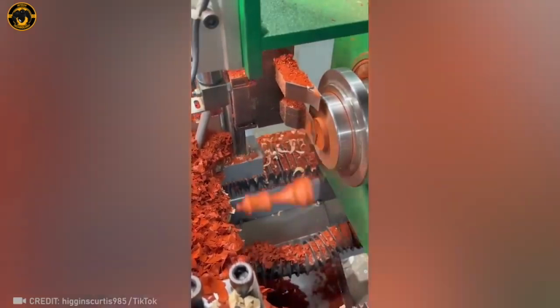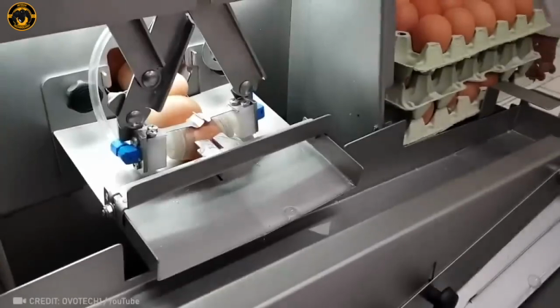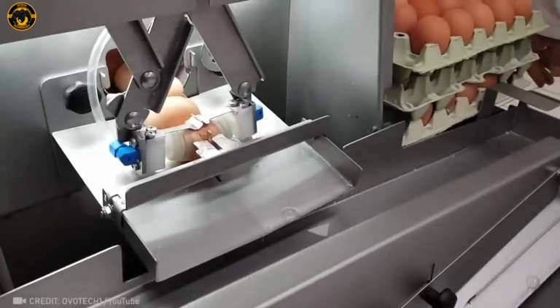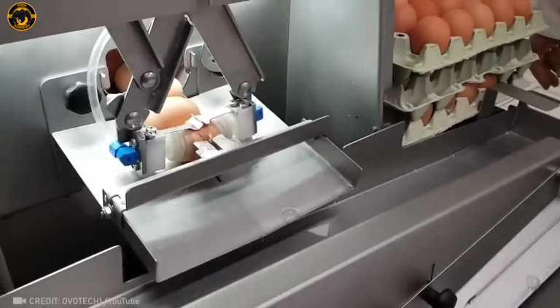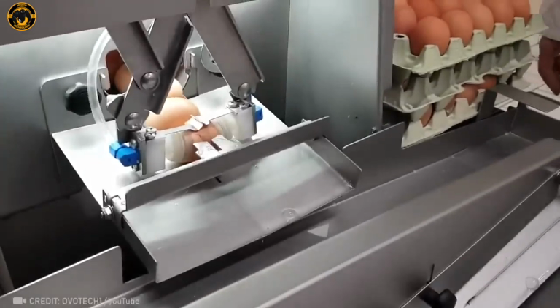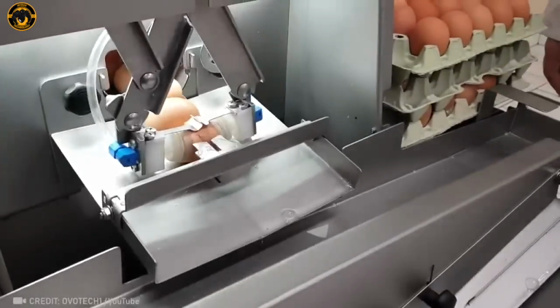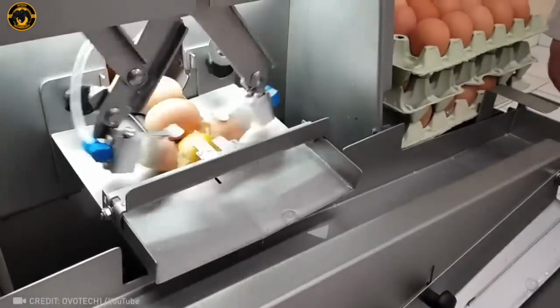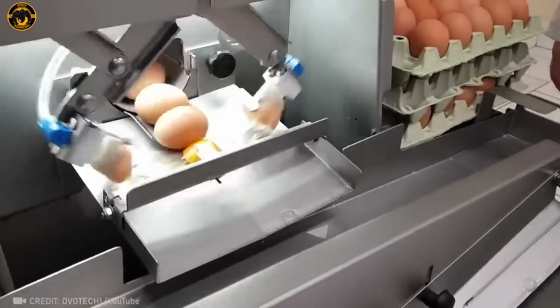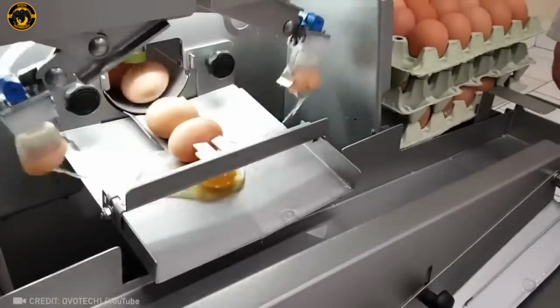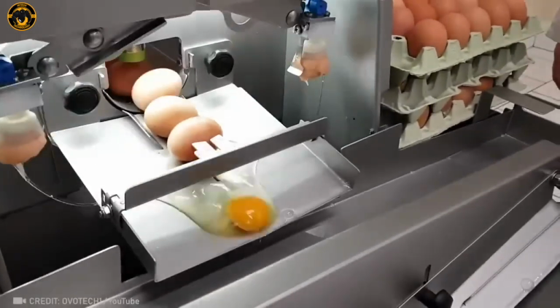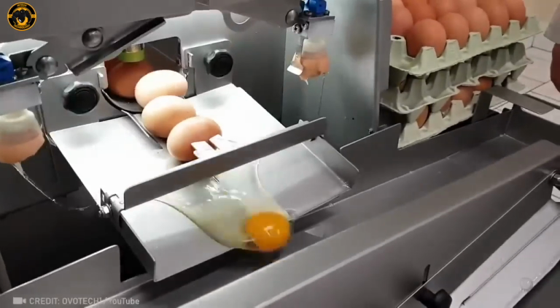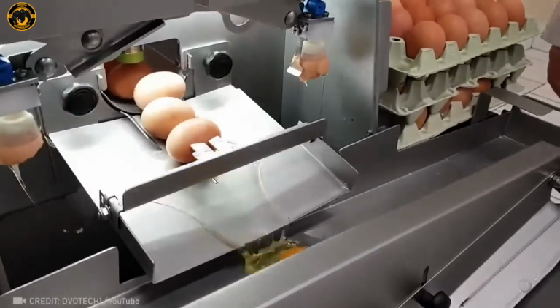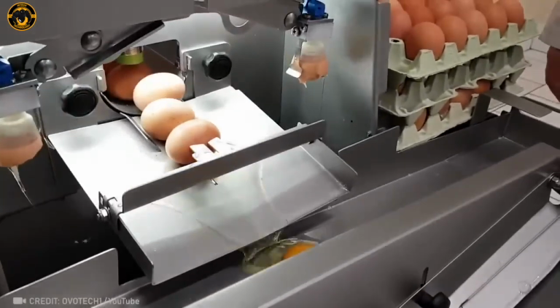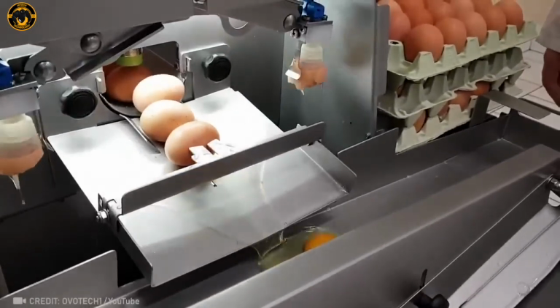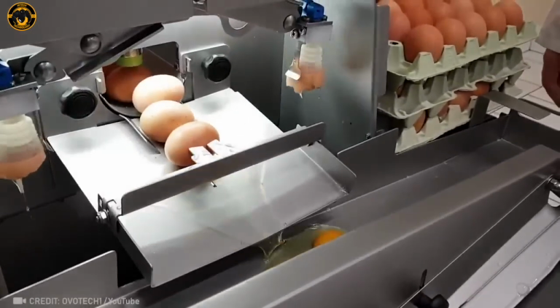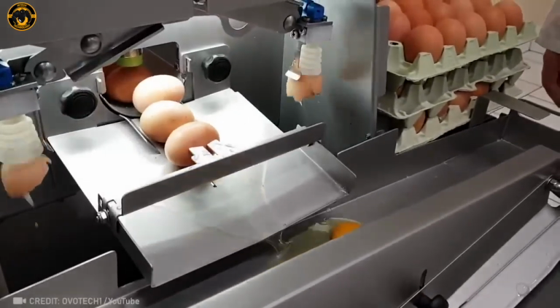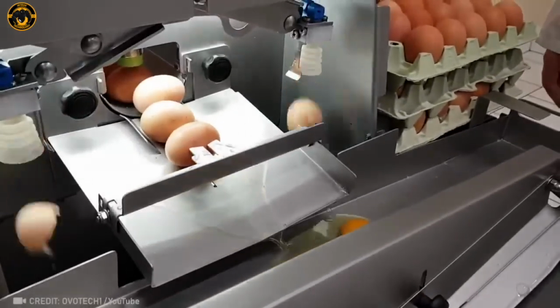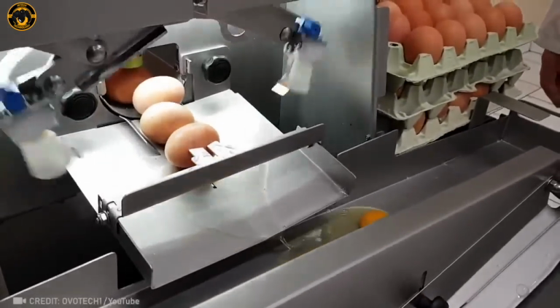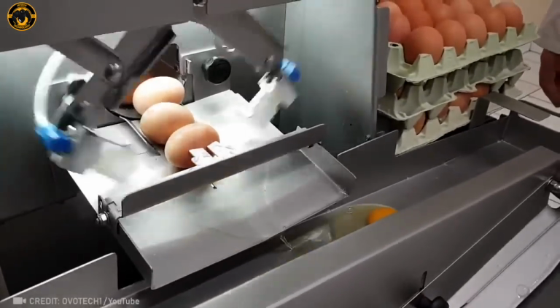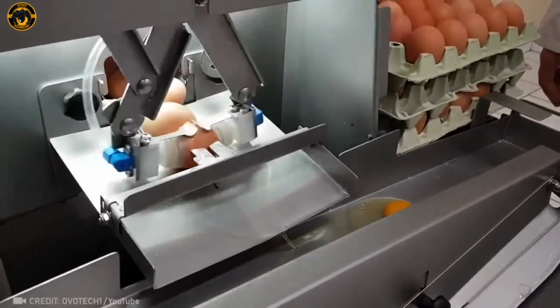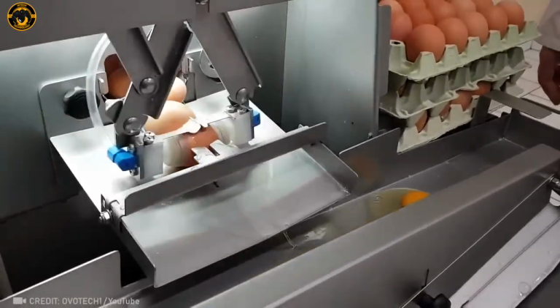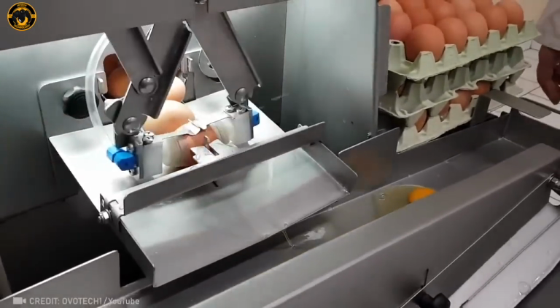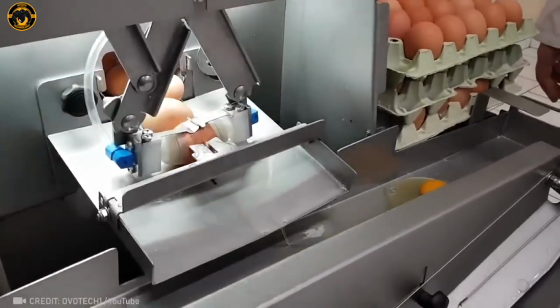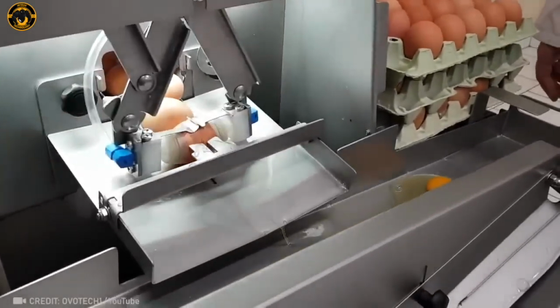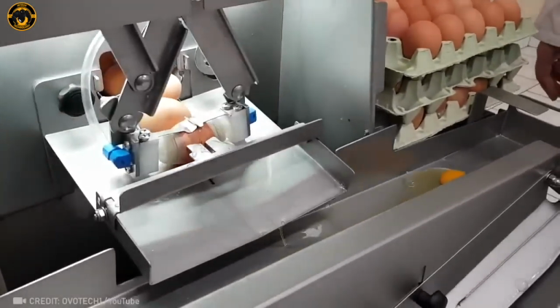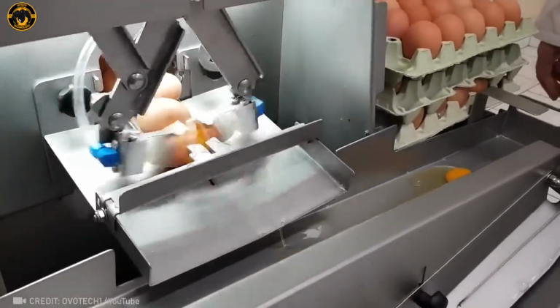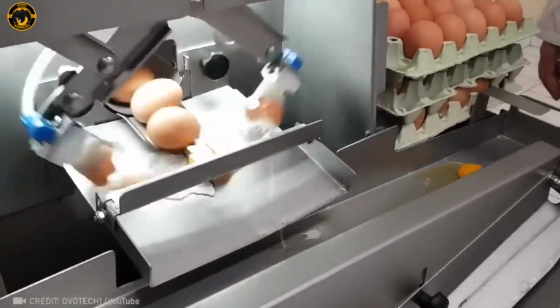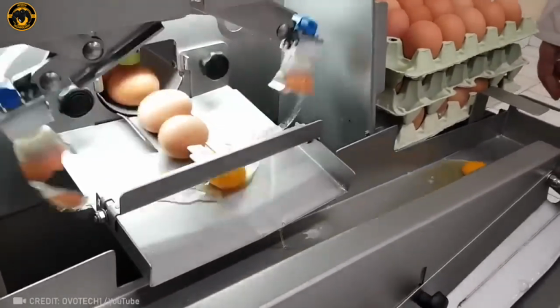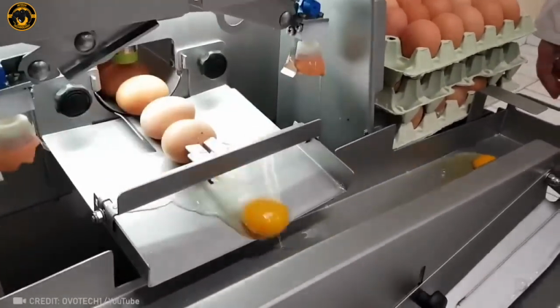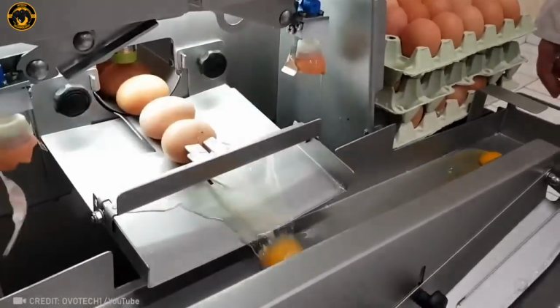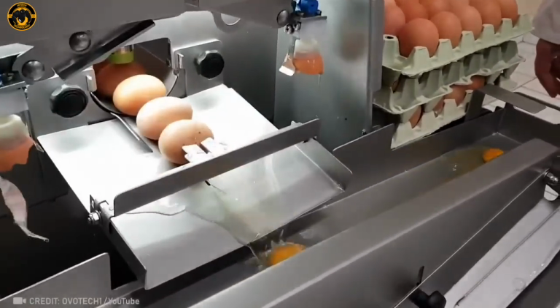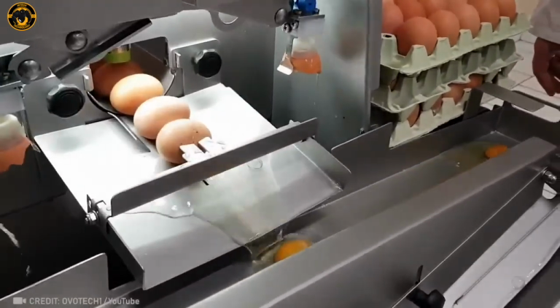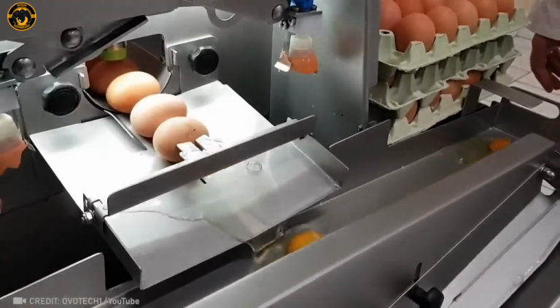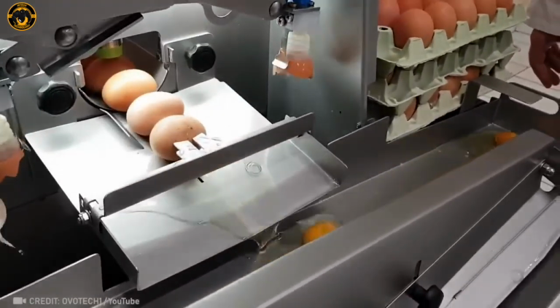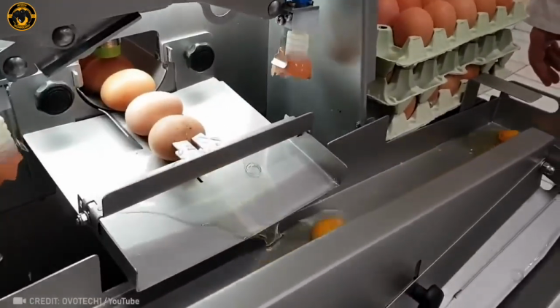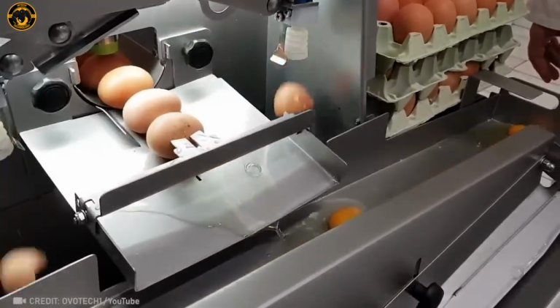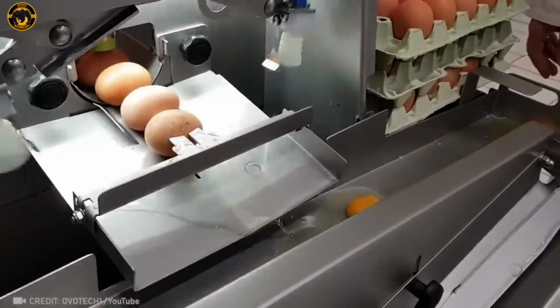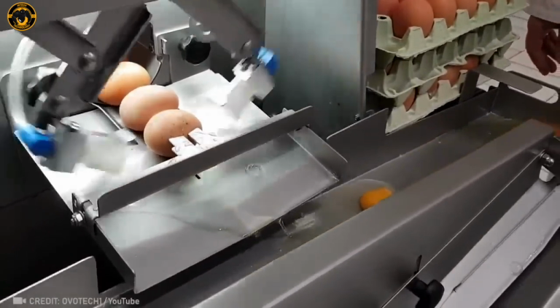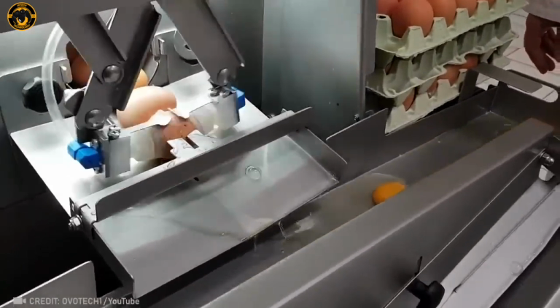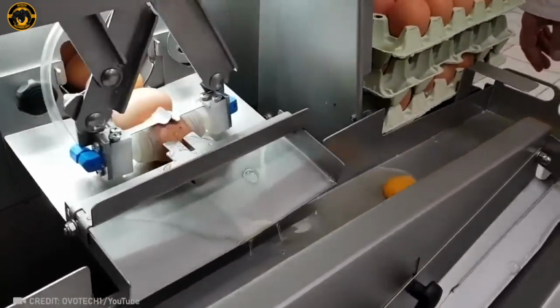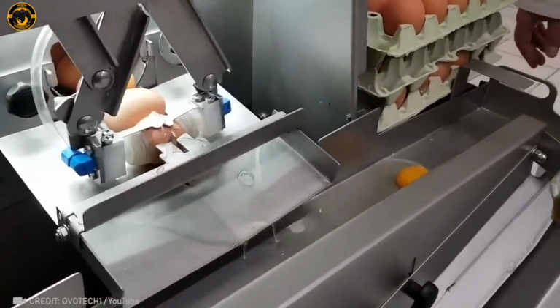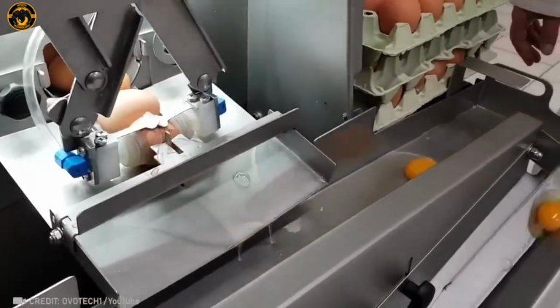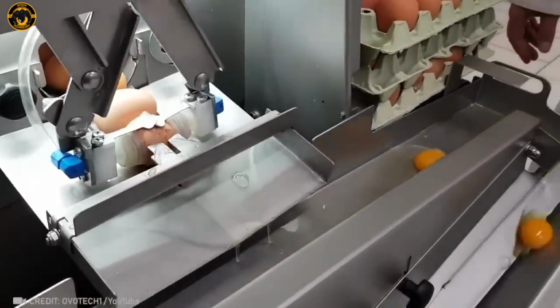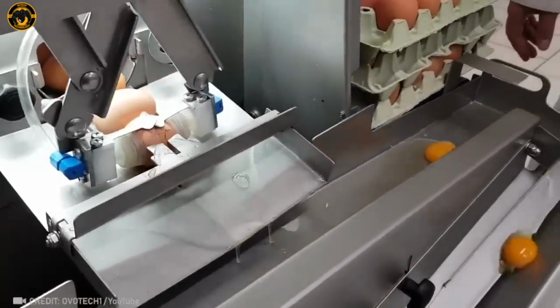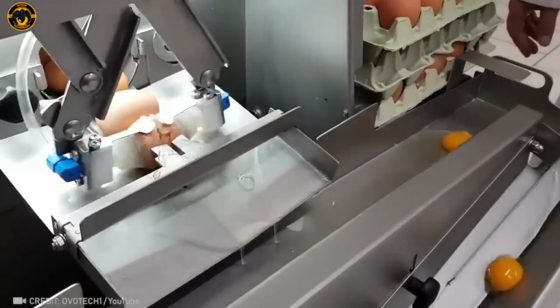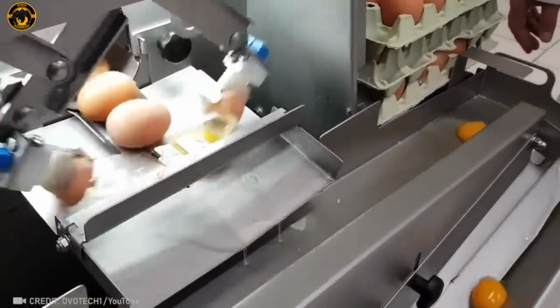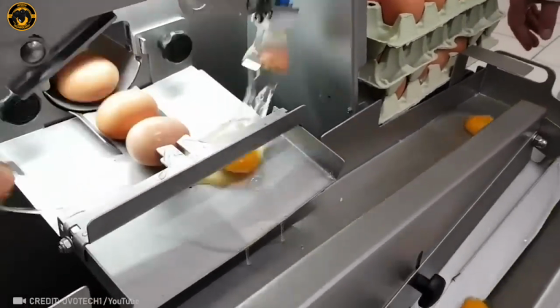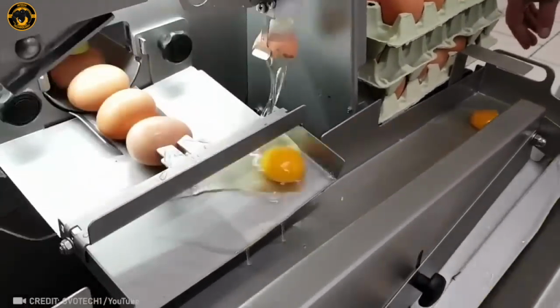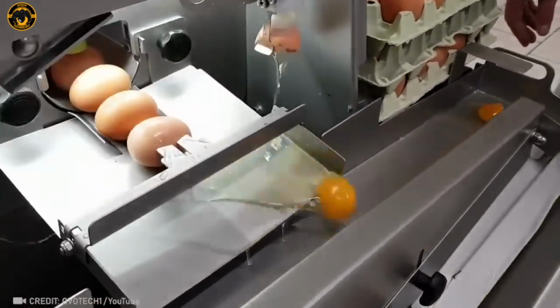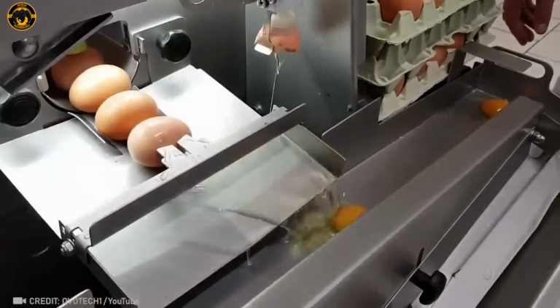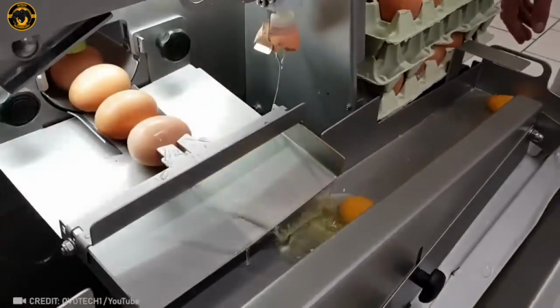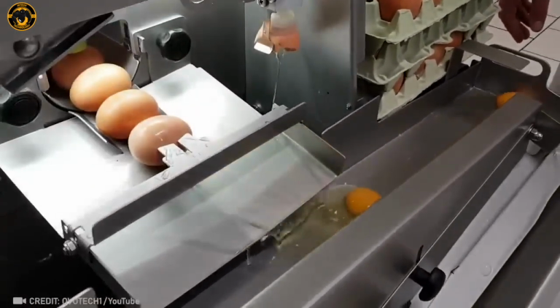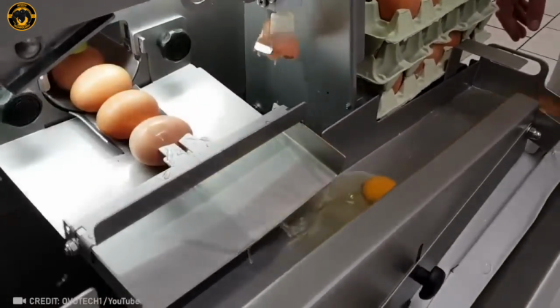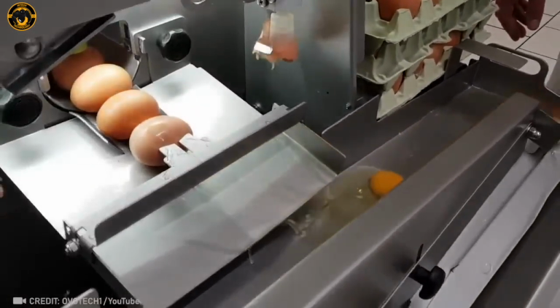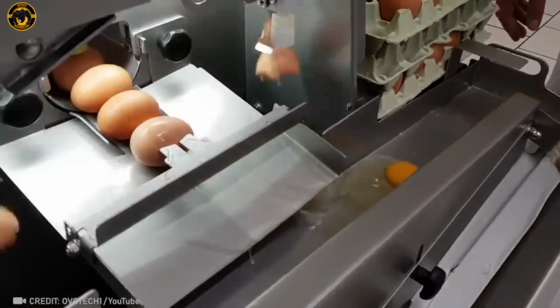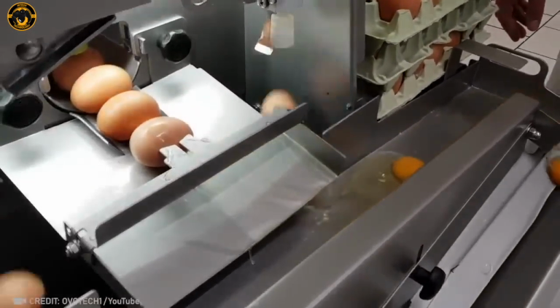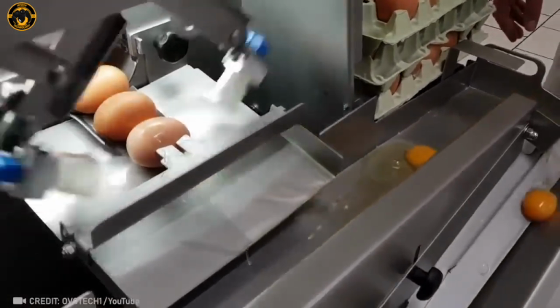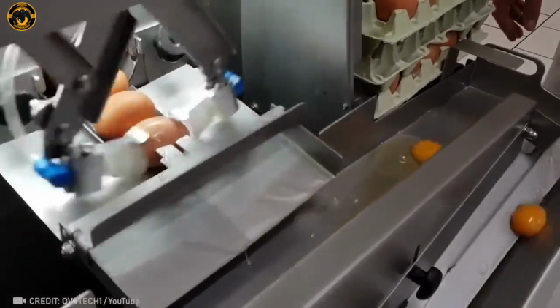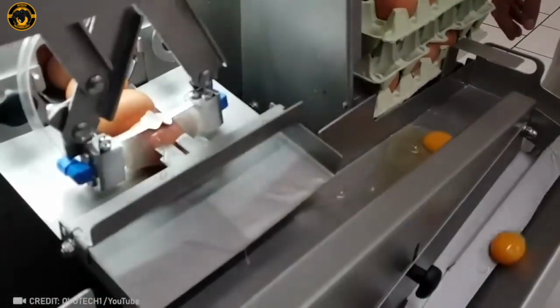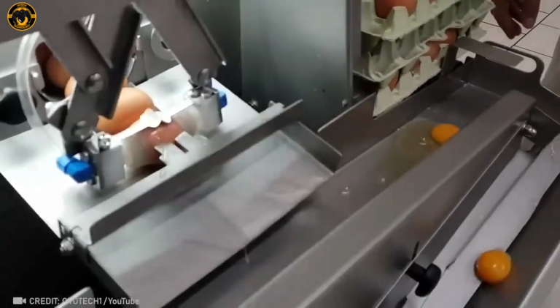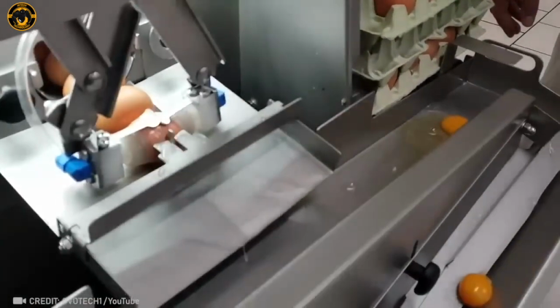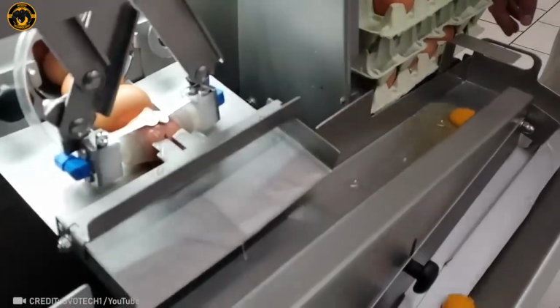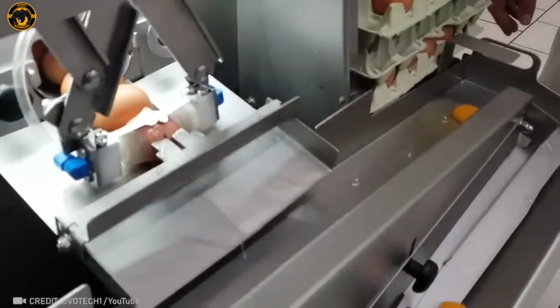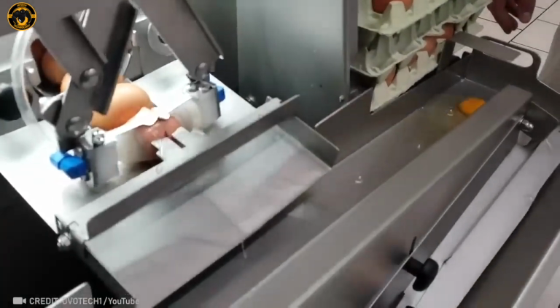Tag a friend who would absolutely love this egg shell separator. Perfect for anyone who hates dealing with messy shells!